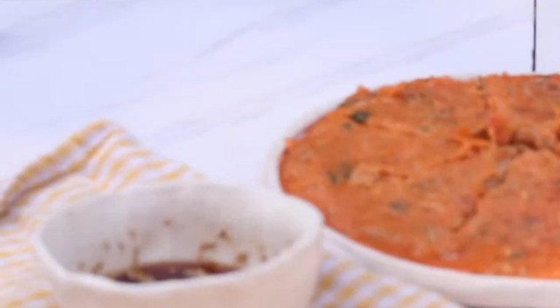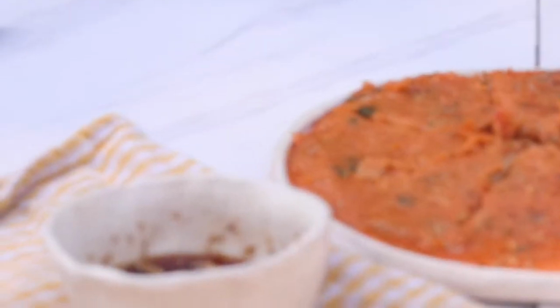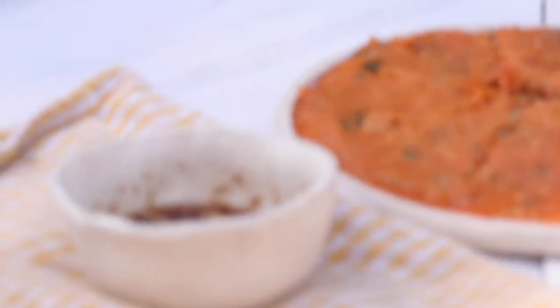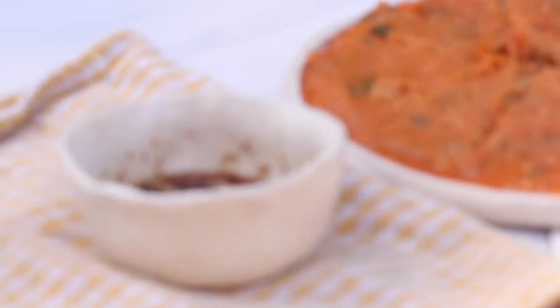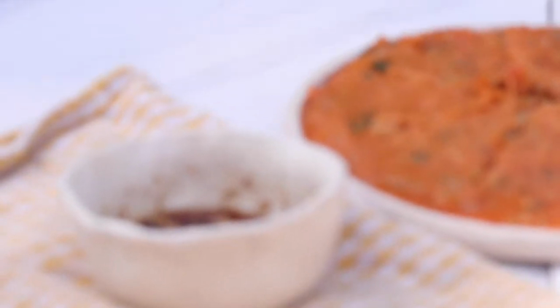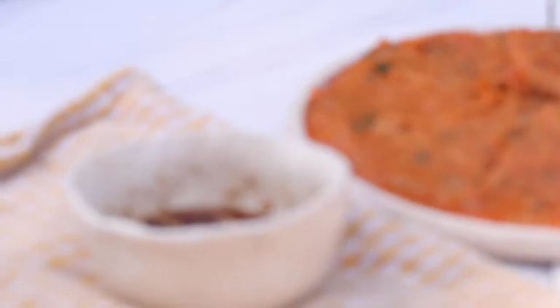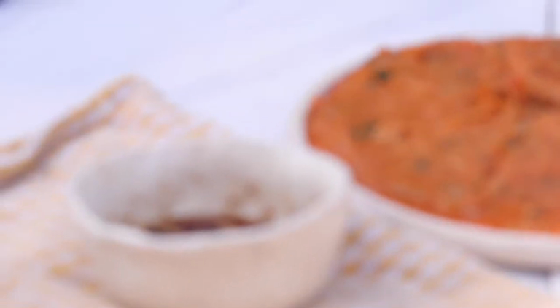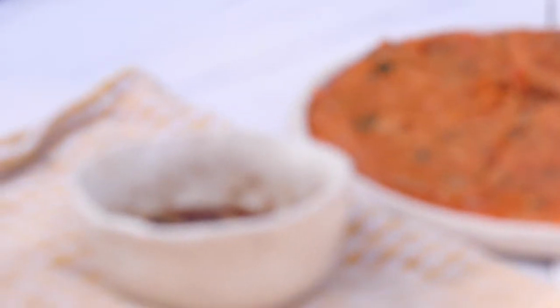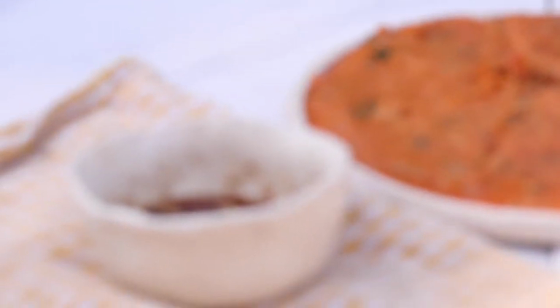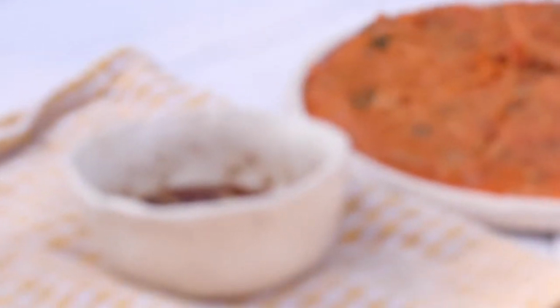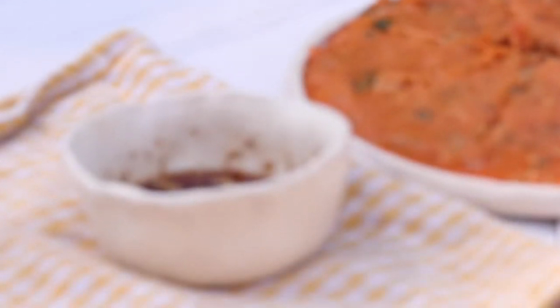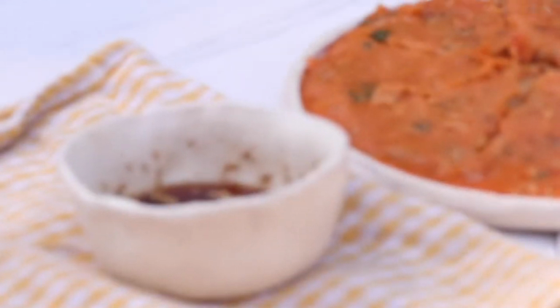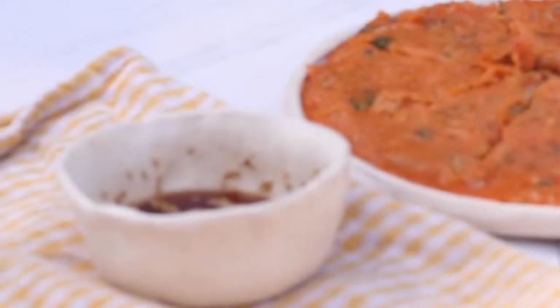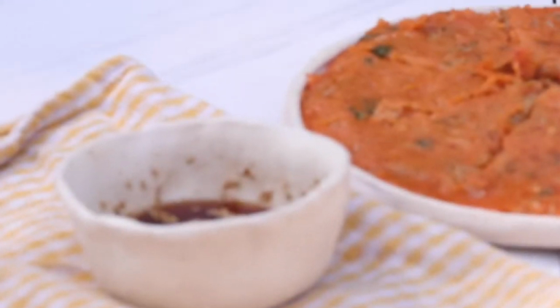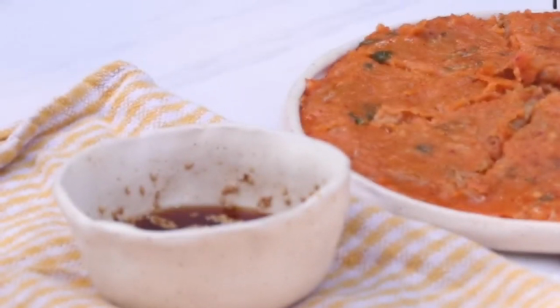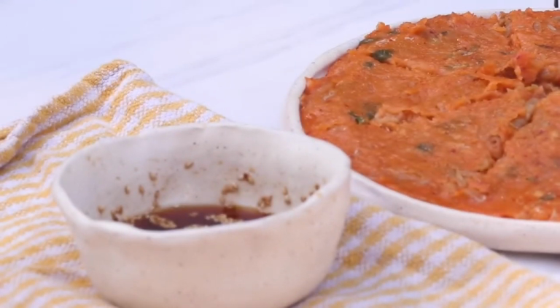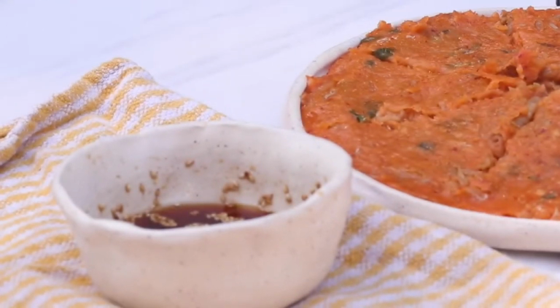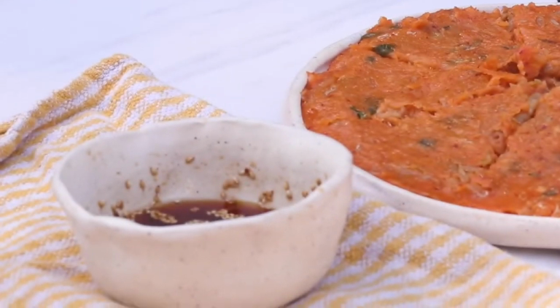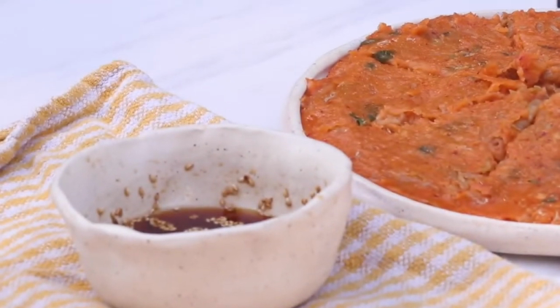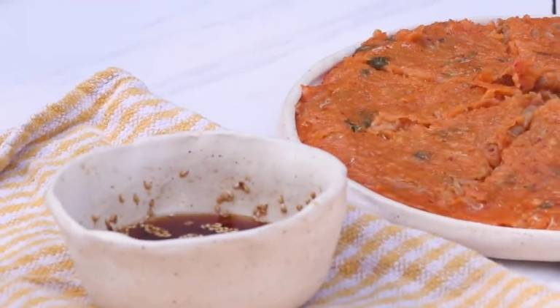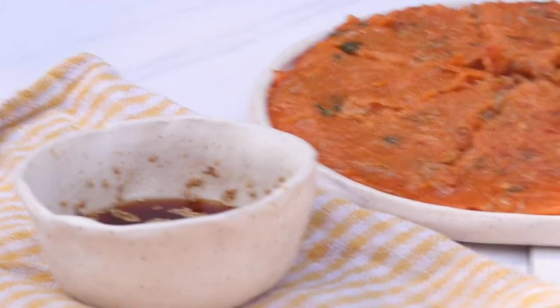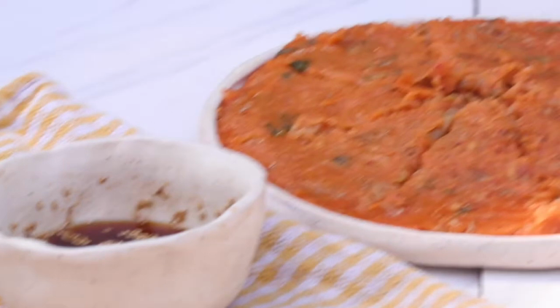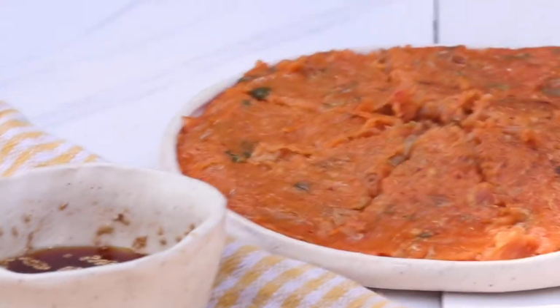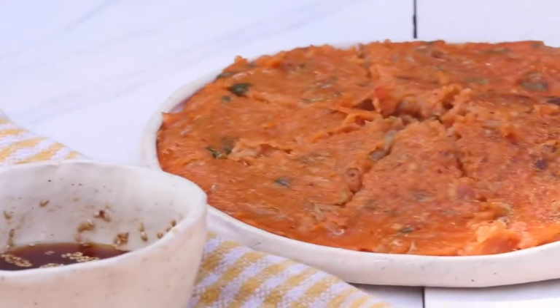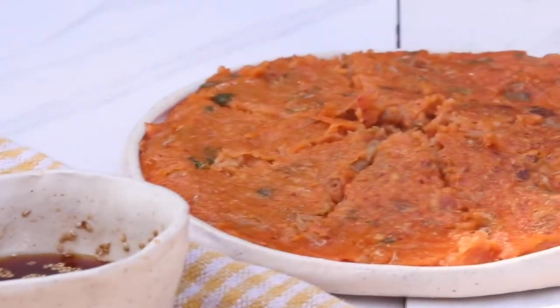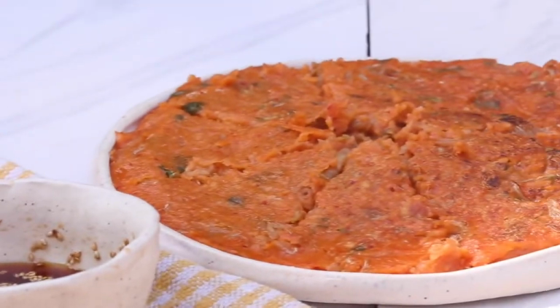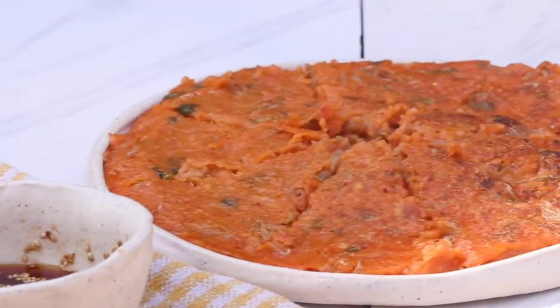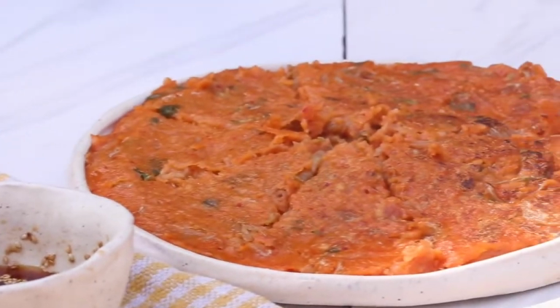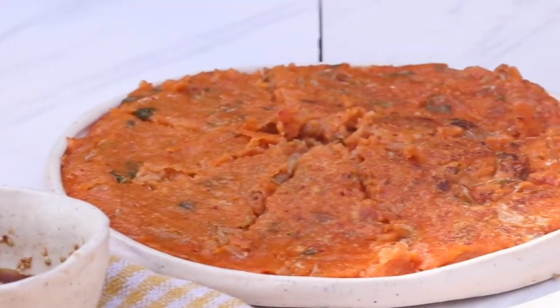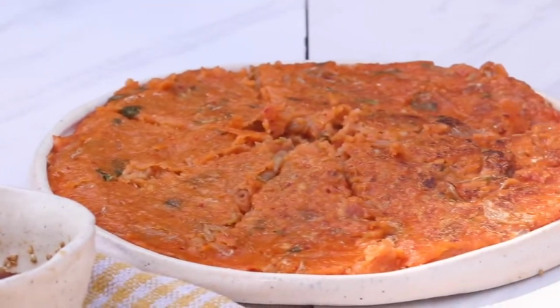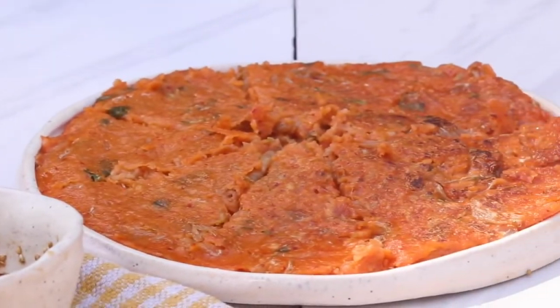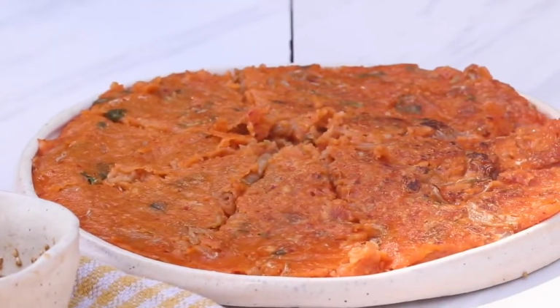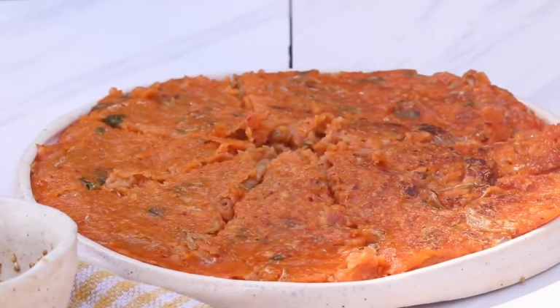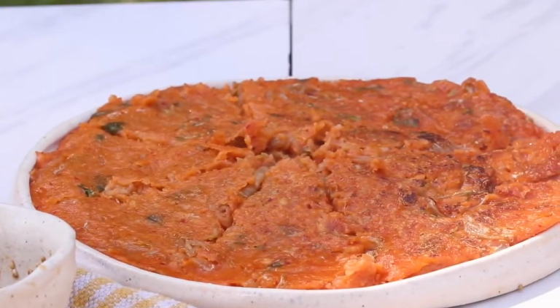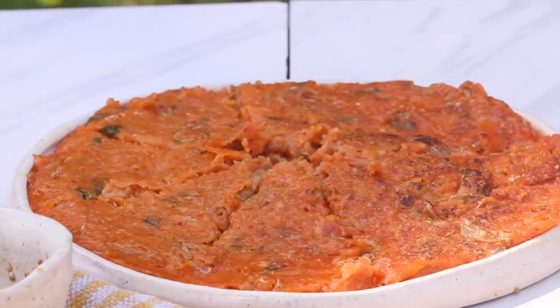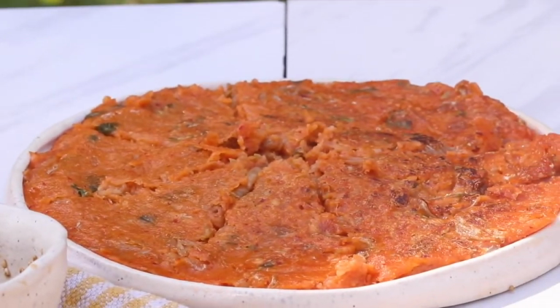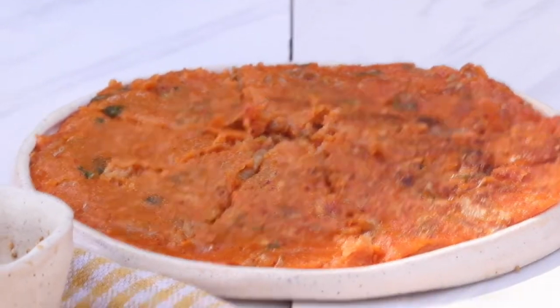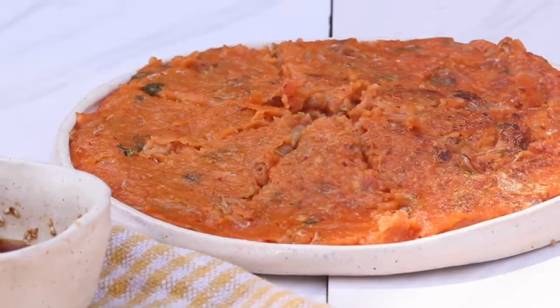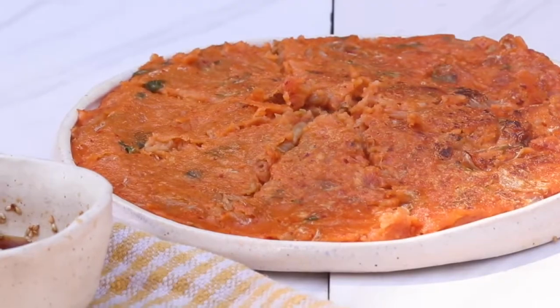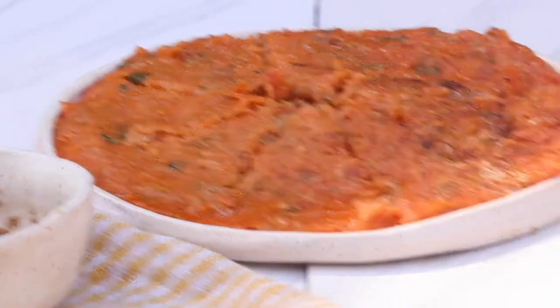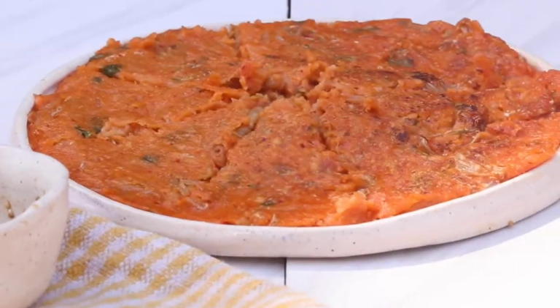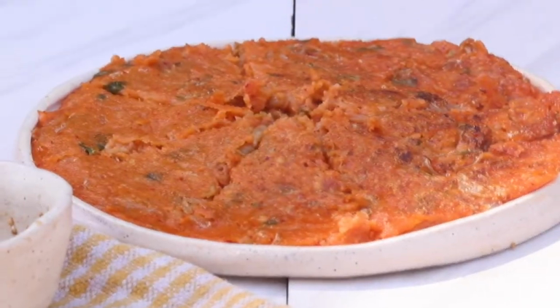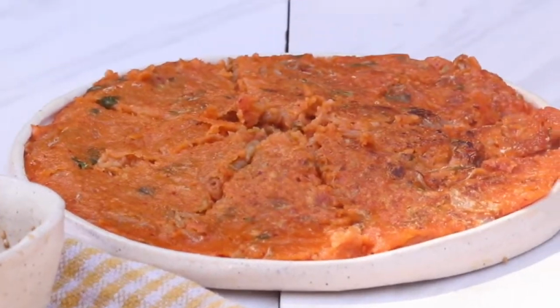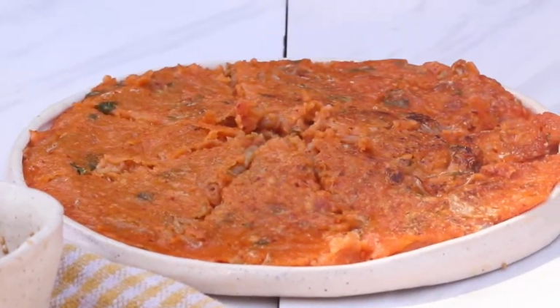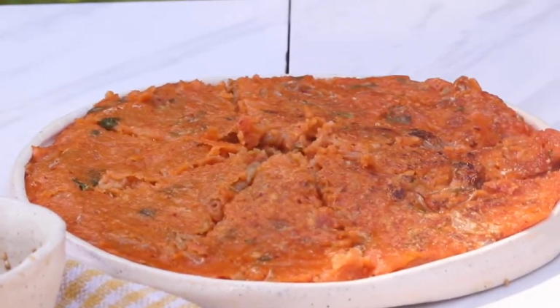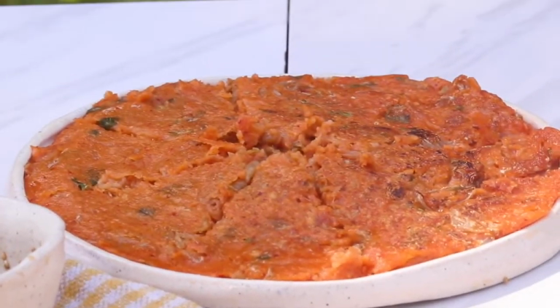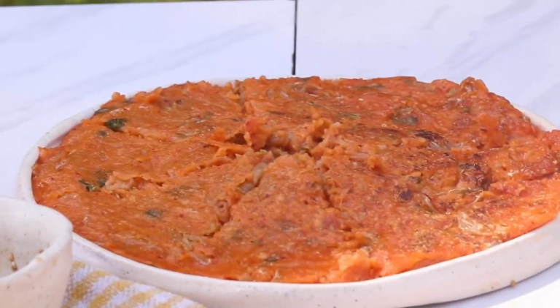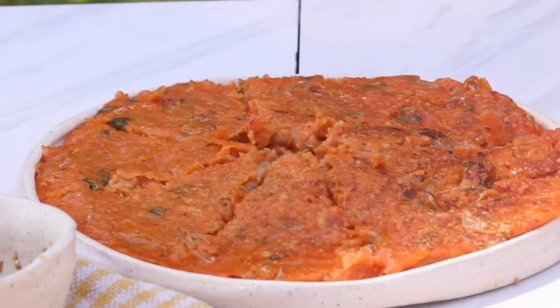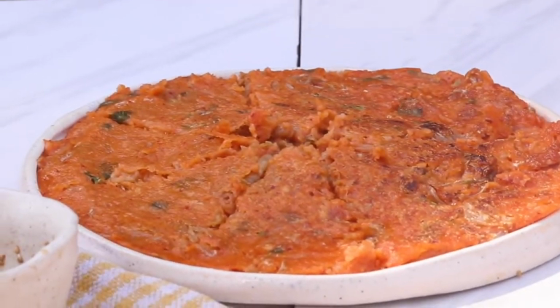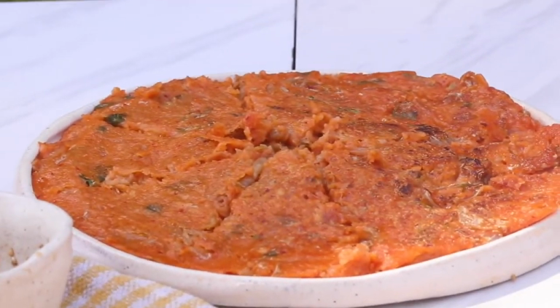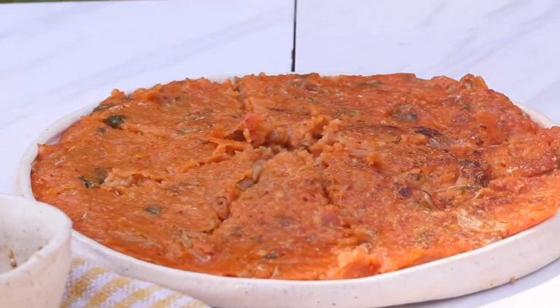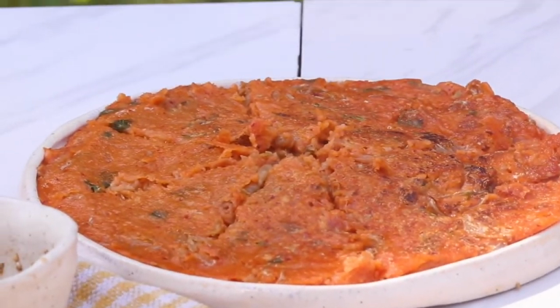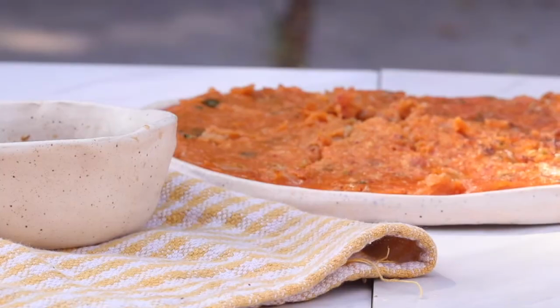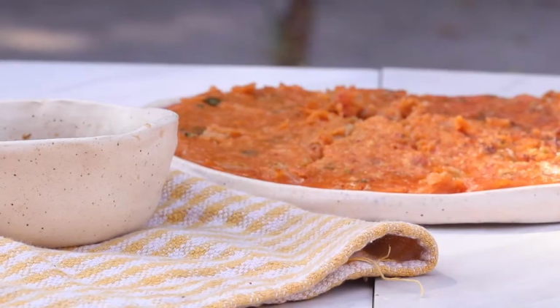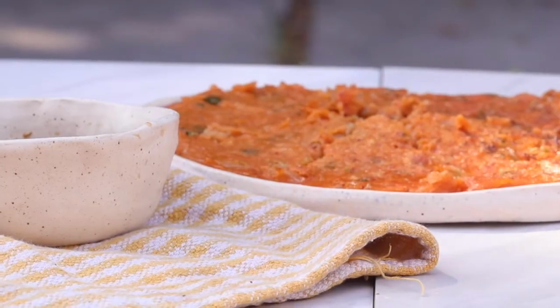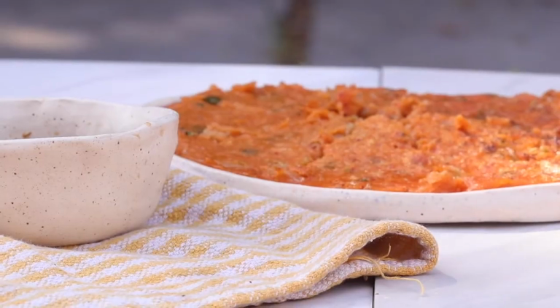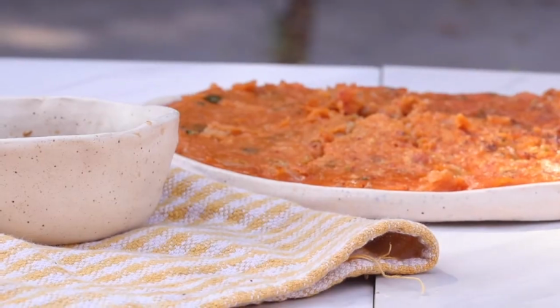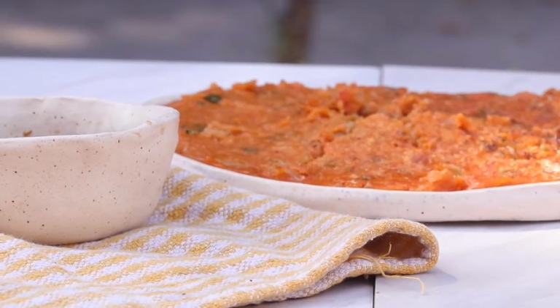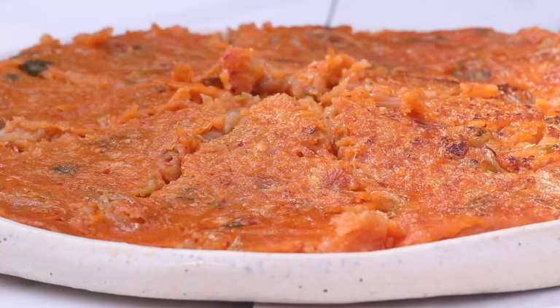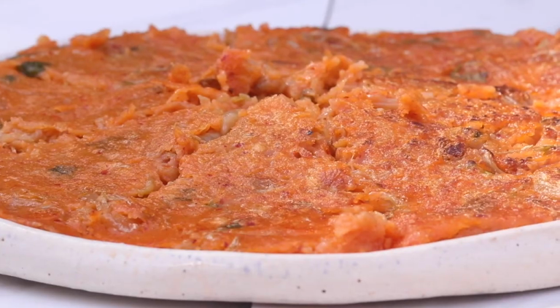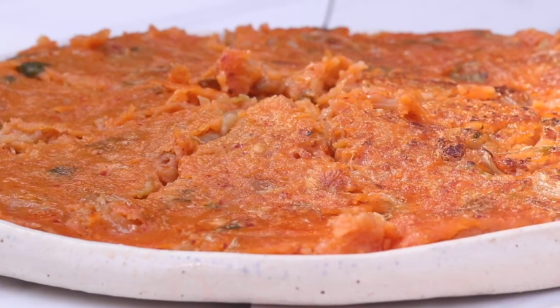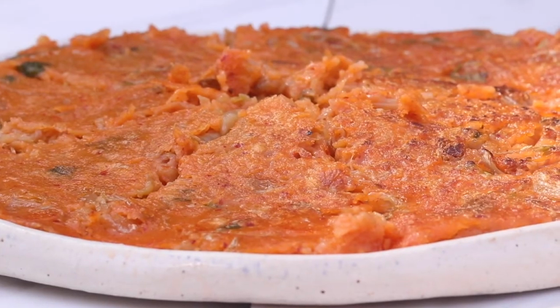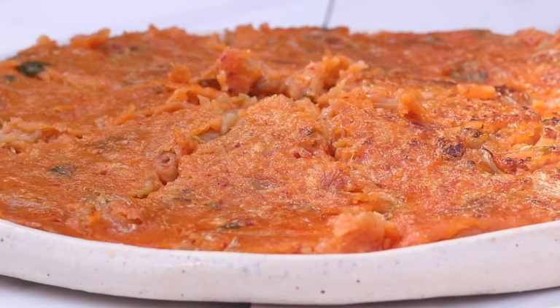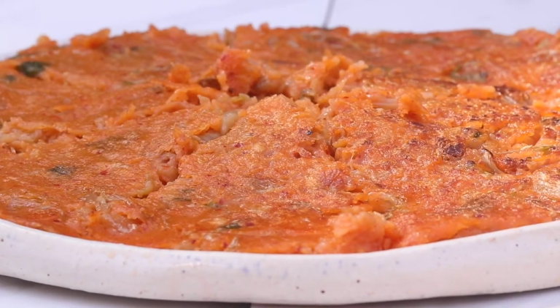Now I'm just cutting it into pieces and serving it with the dipping sauce, and we're done. This recipe is super easy, super flavorful, and I hope you guys try it. Thank you!